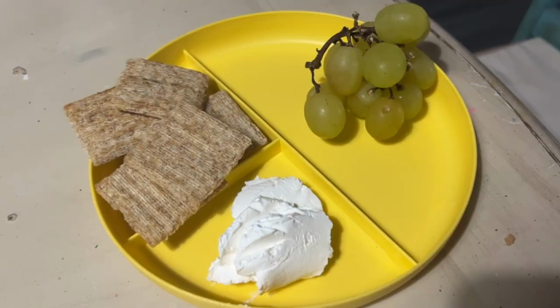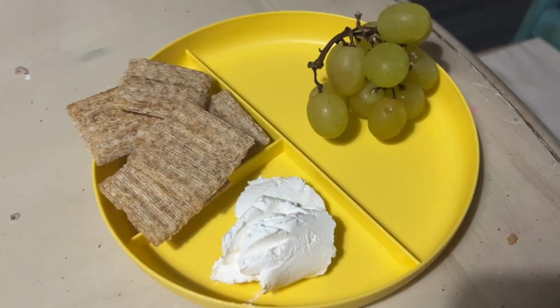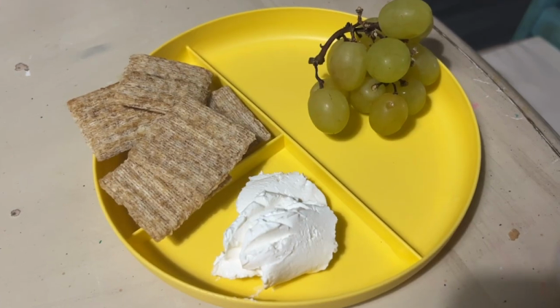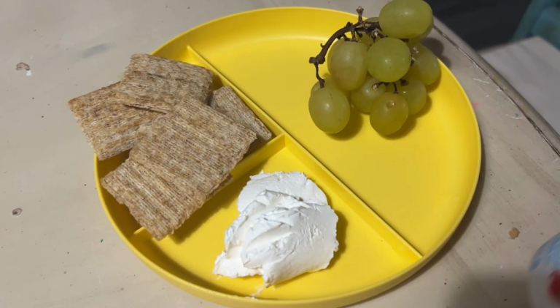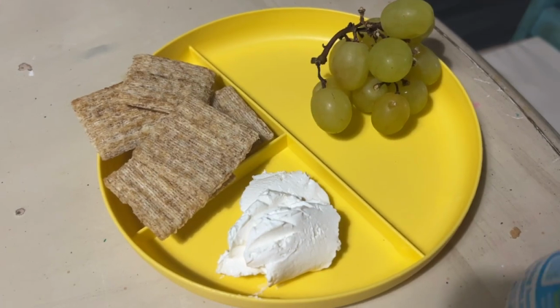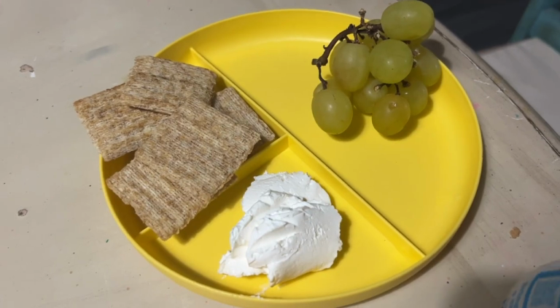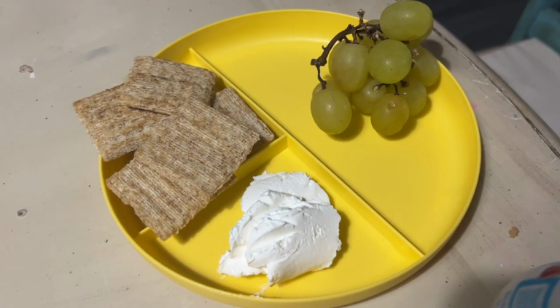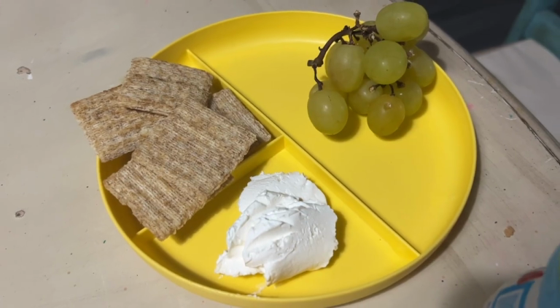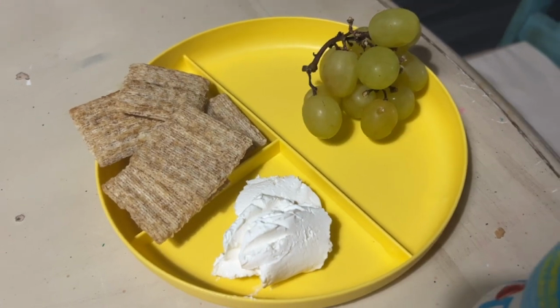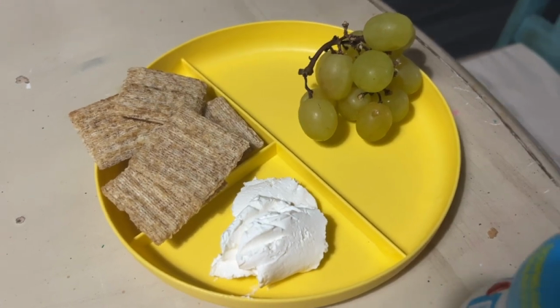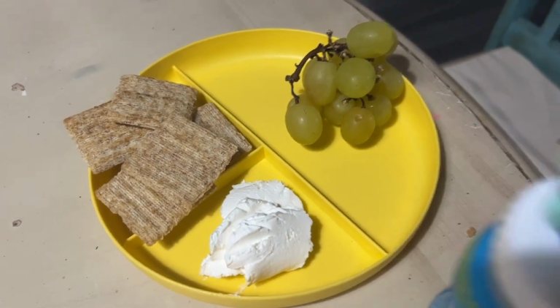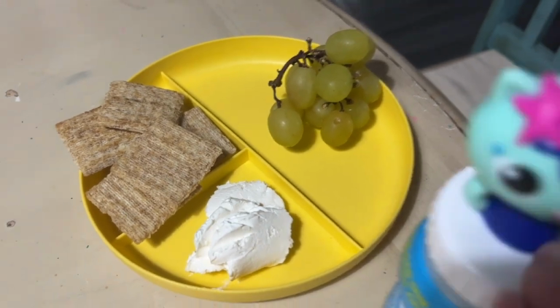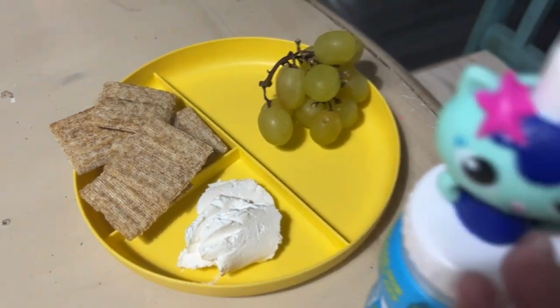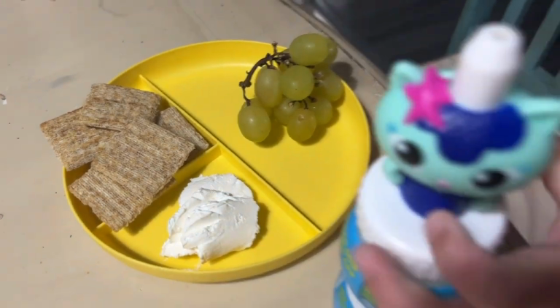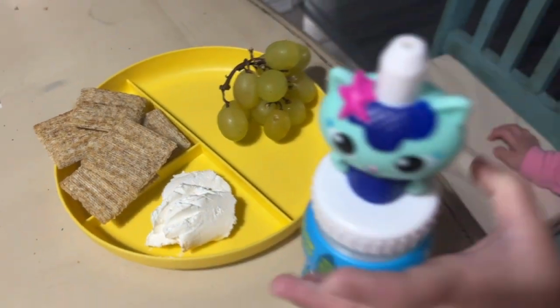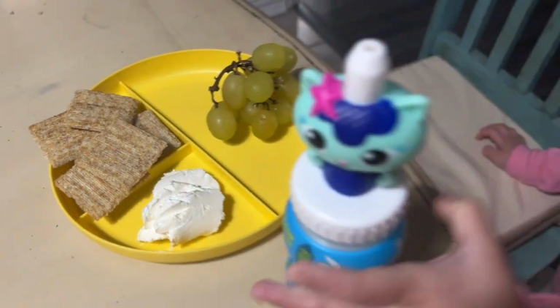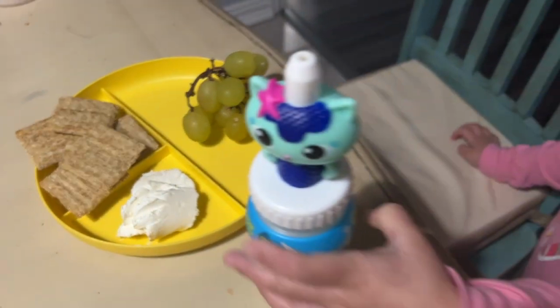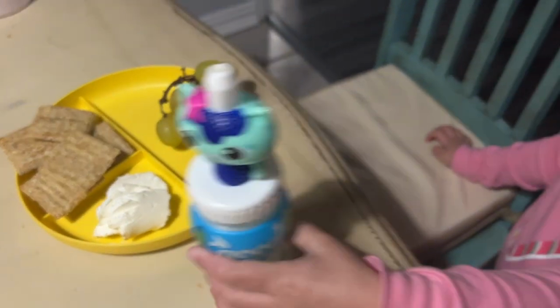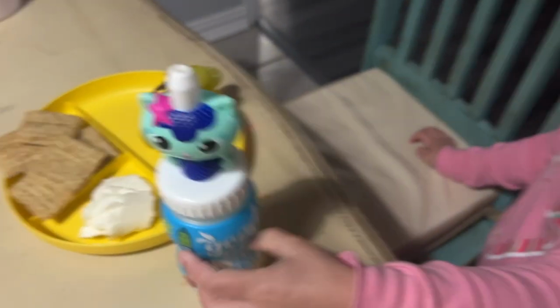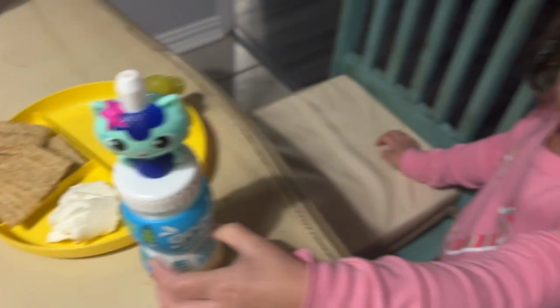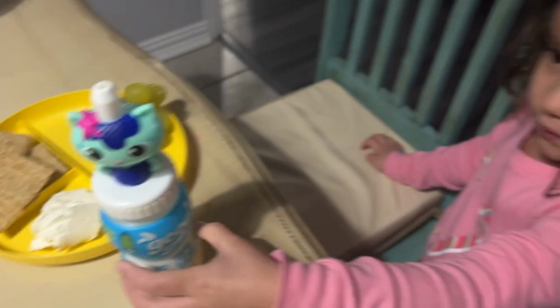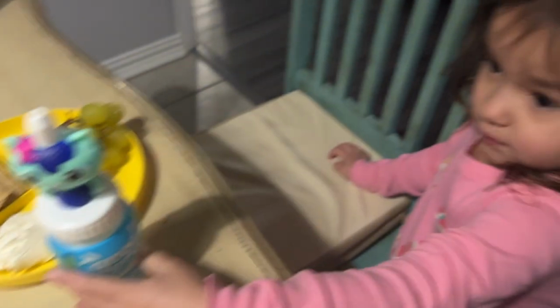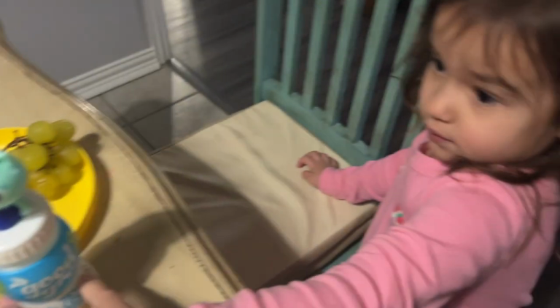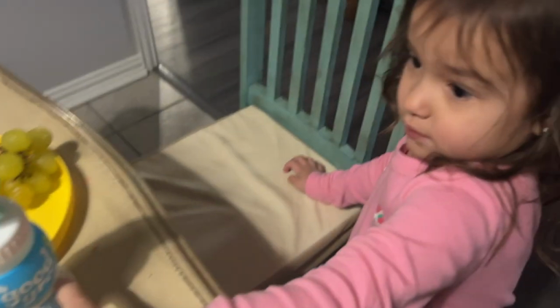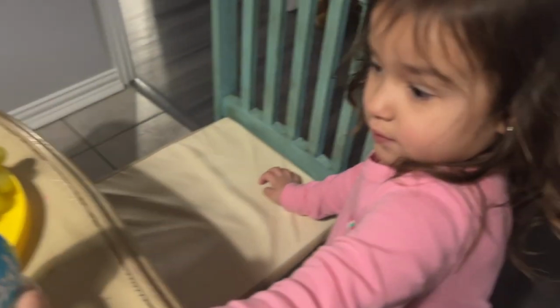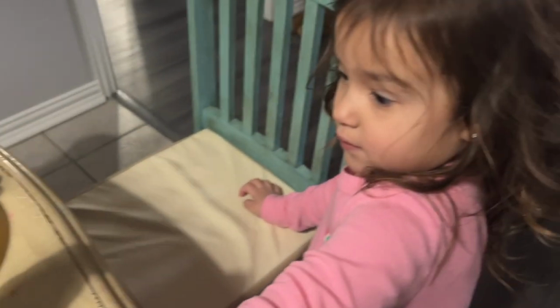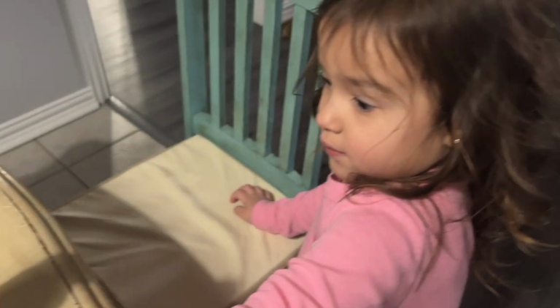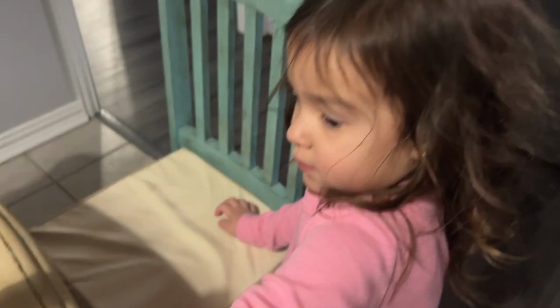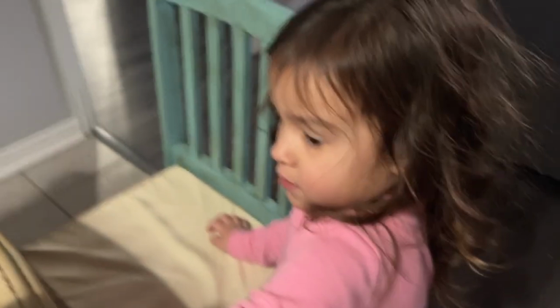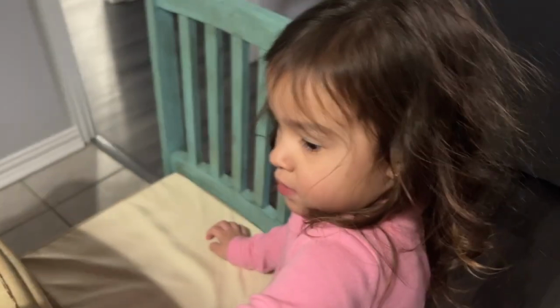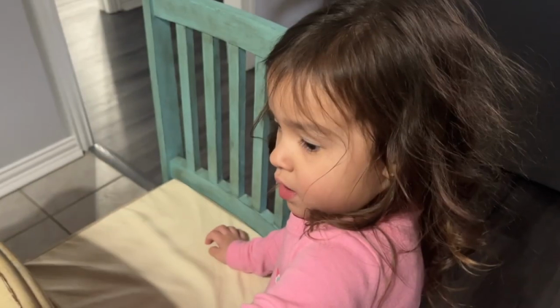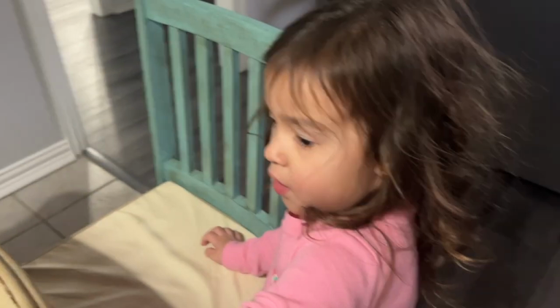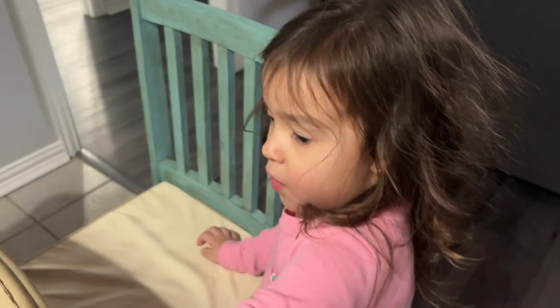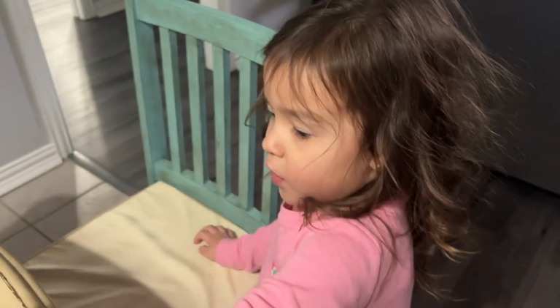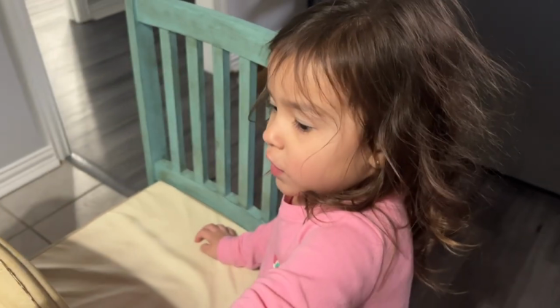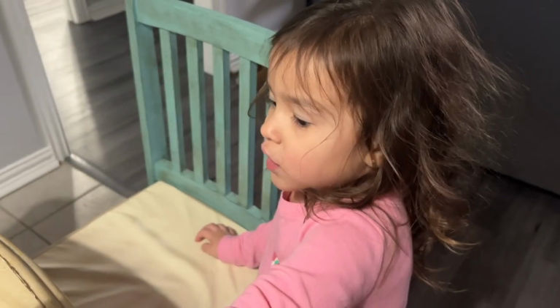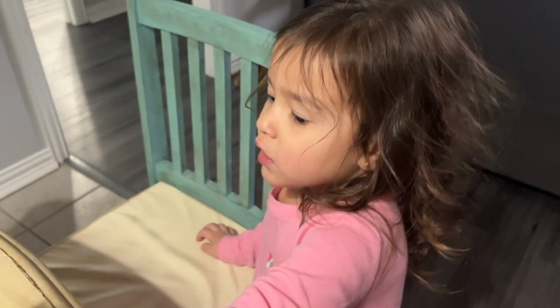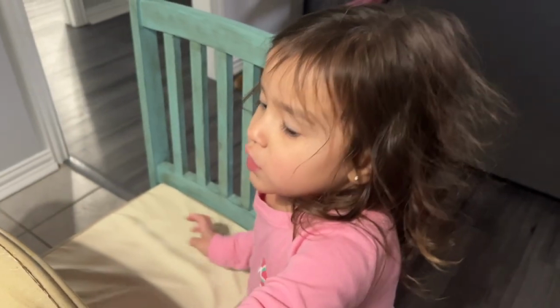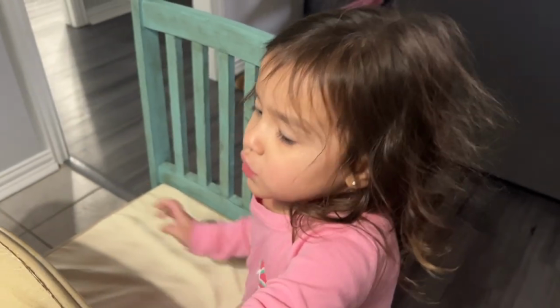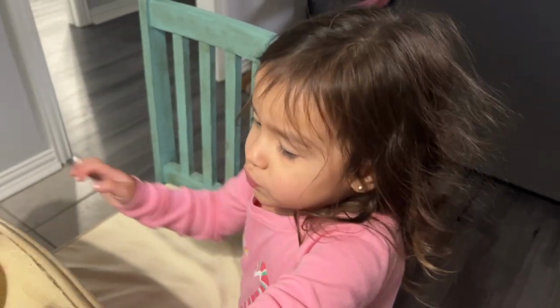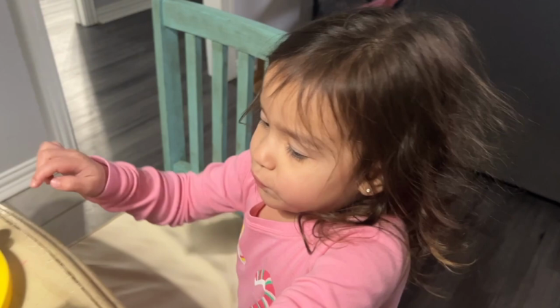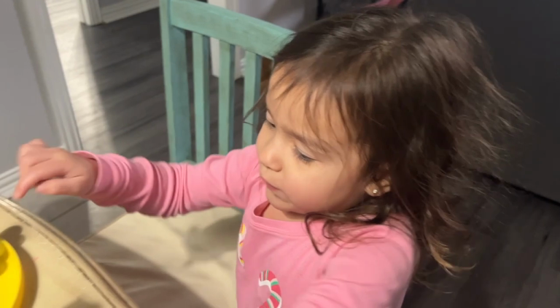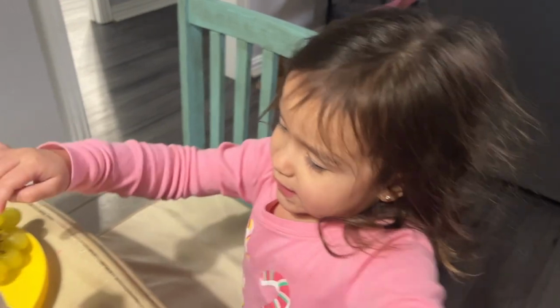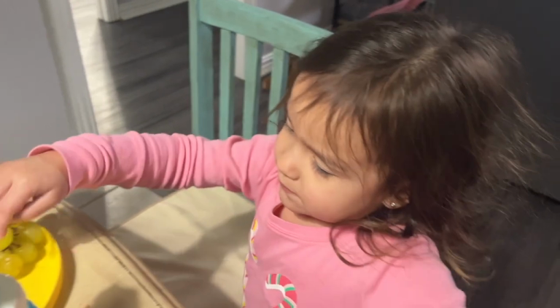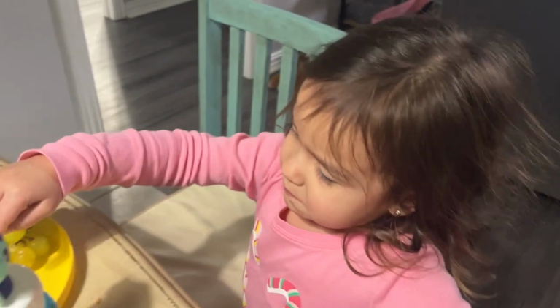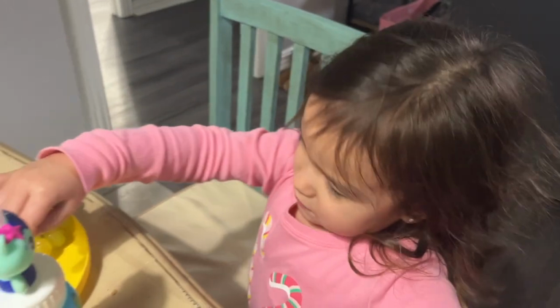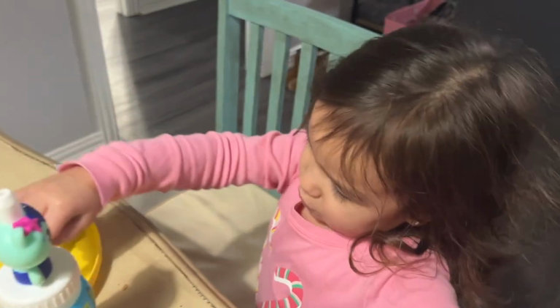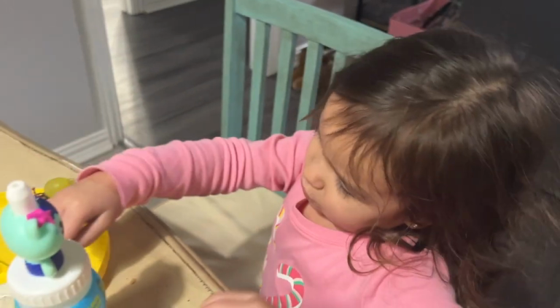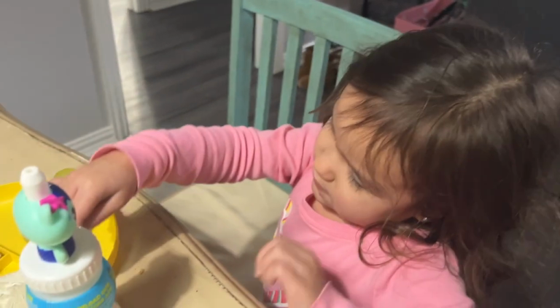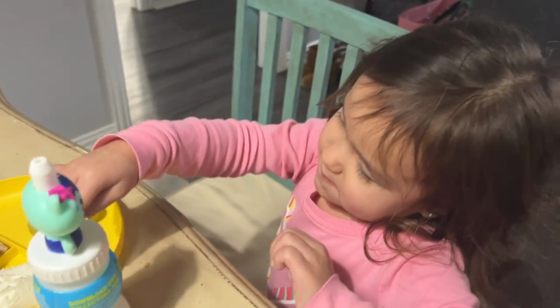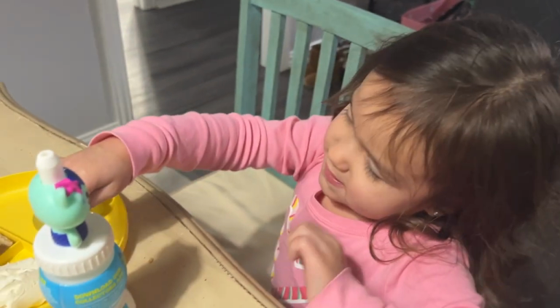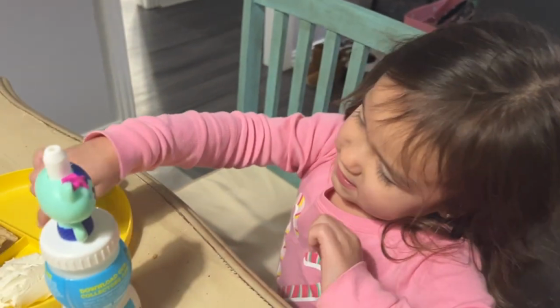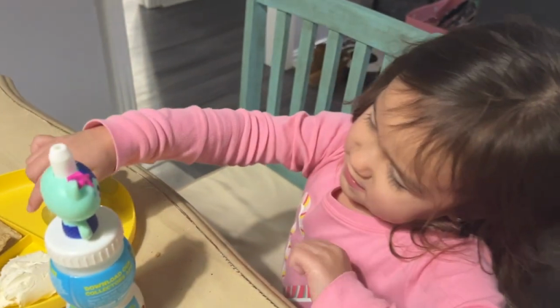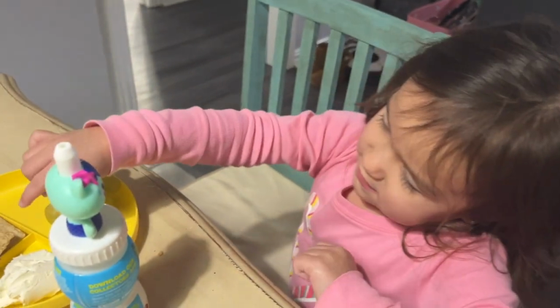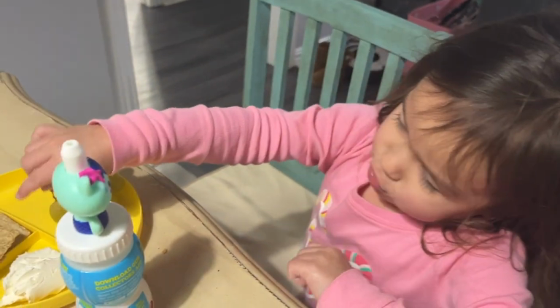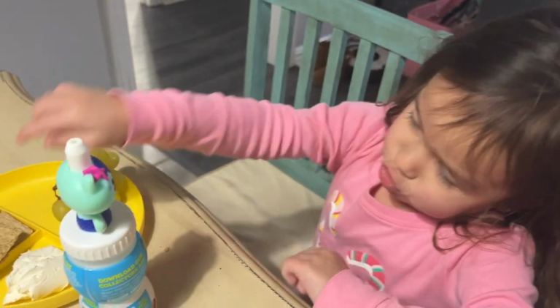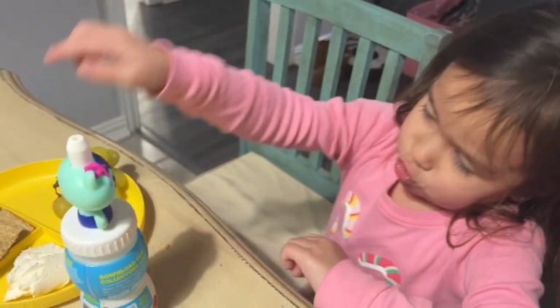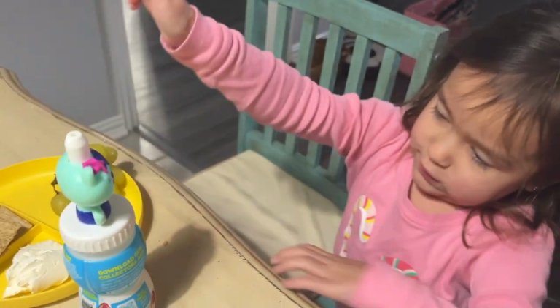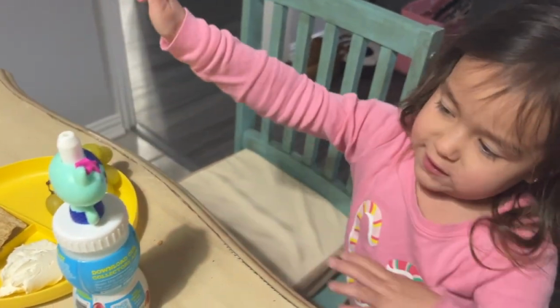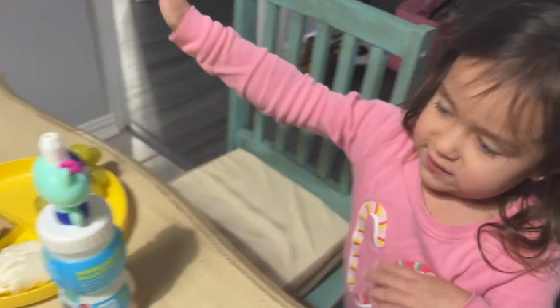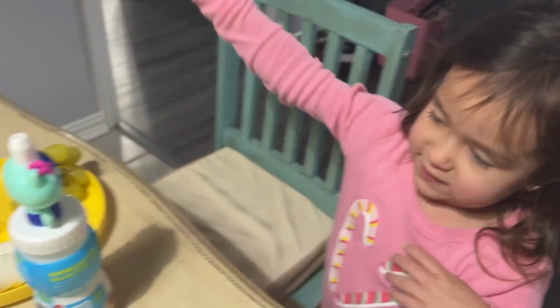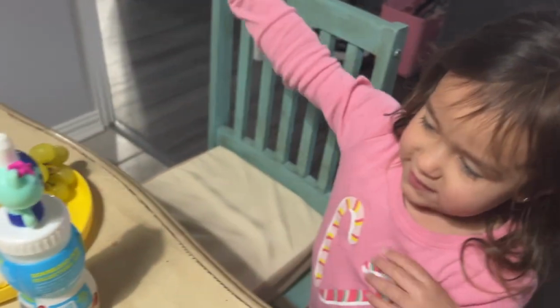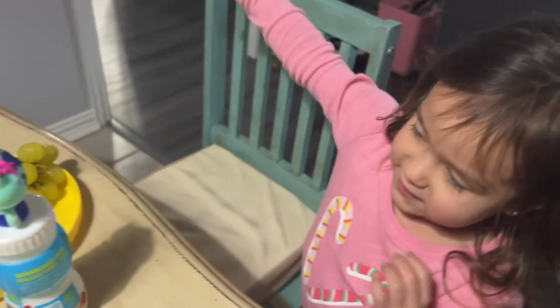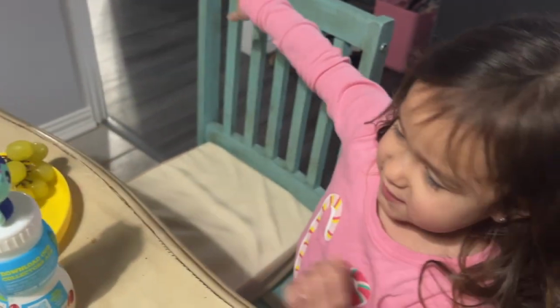There's Luxie's snack request. What did you say you wanted? Grapes, cream cheese, and Triscuits.